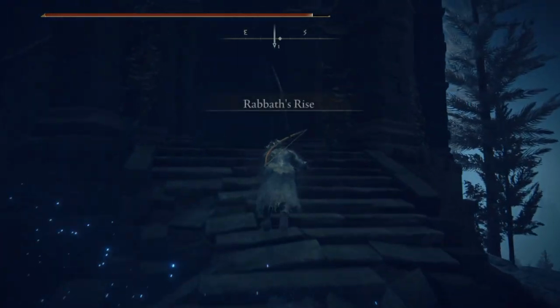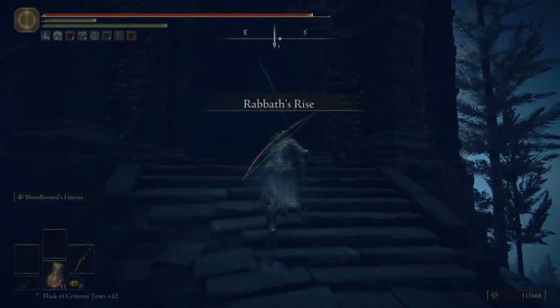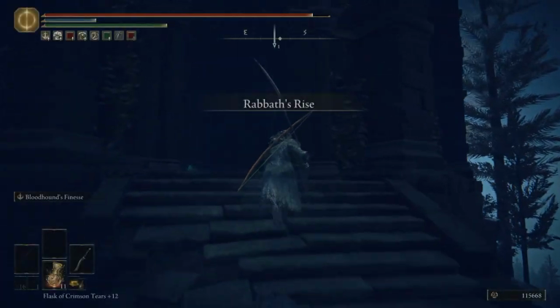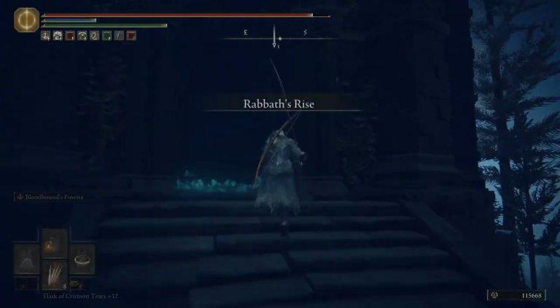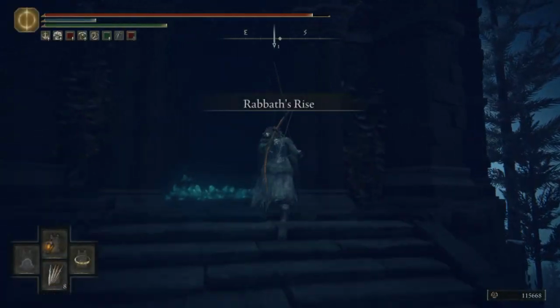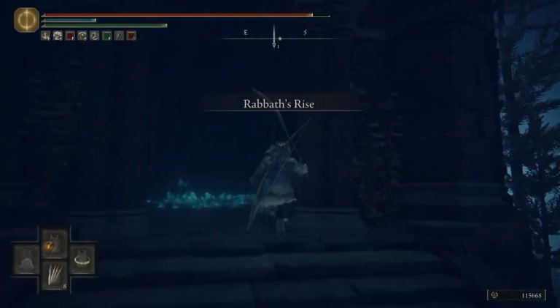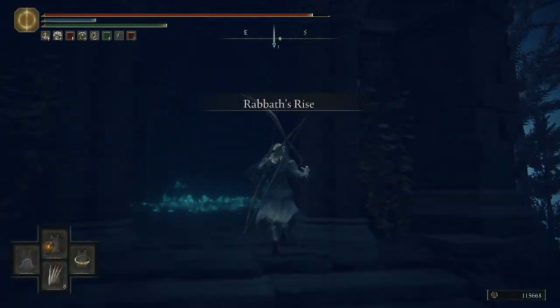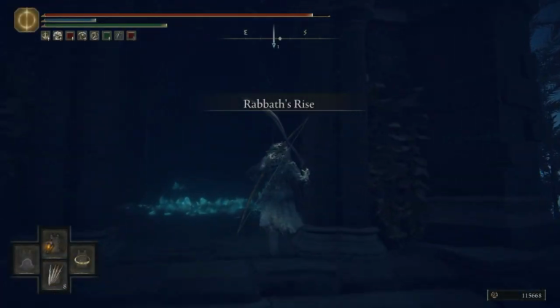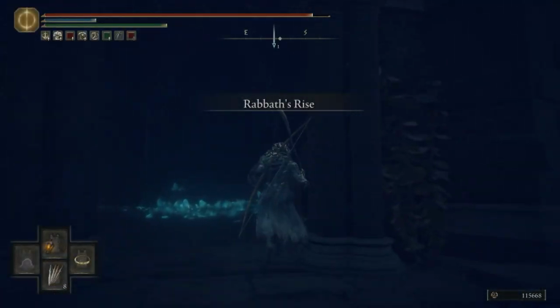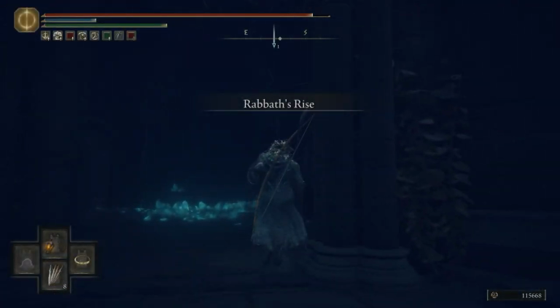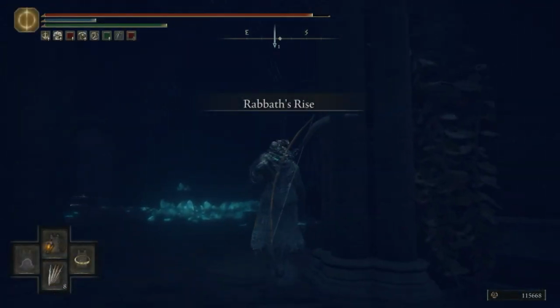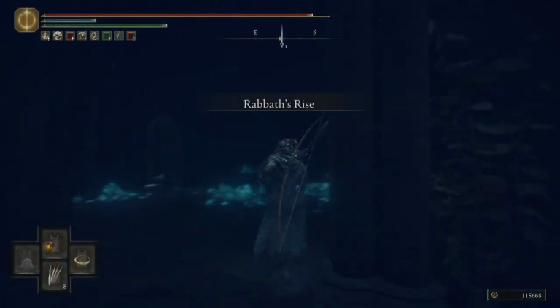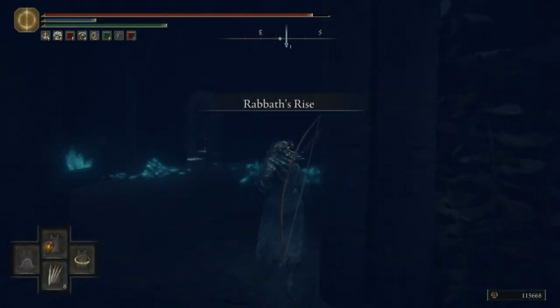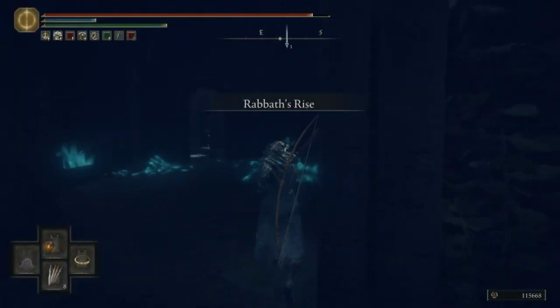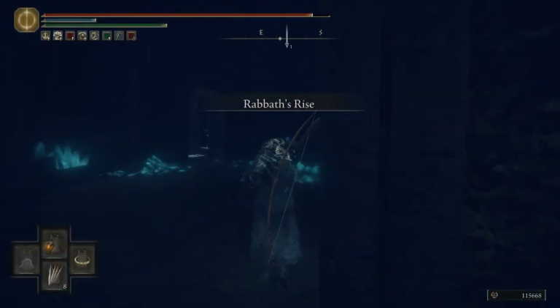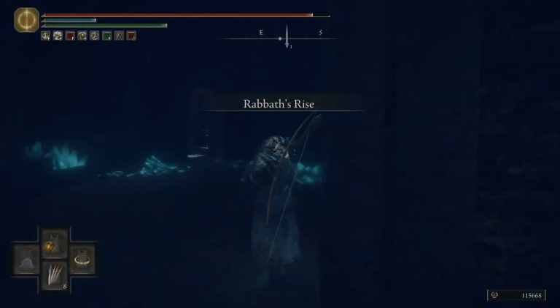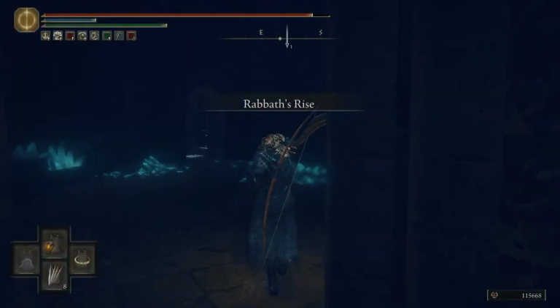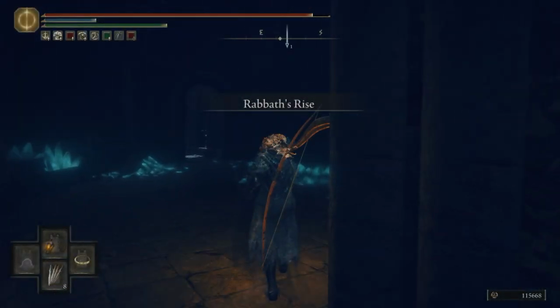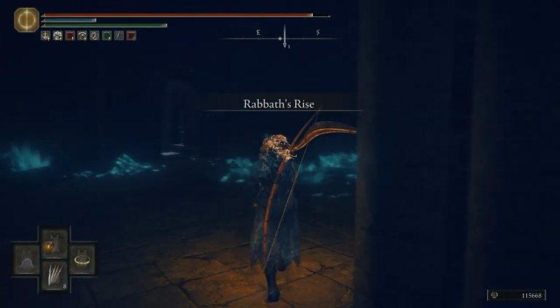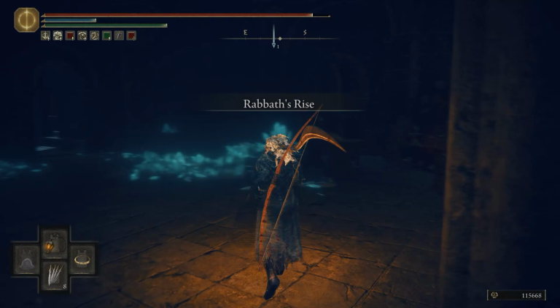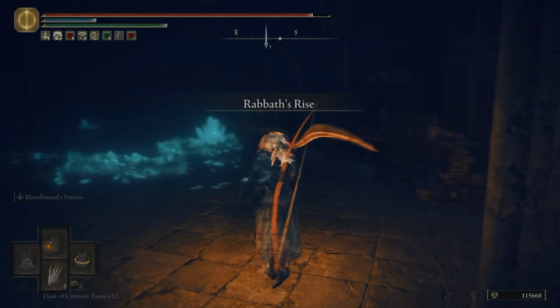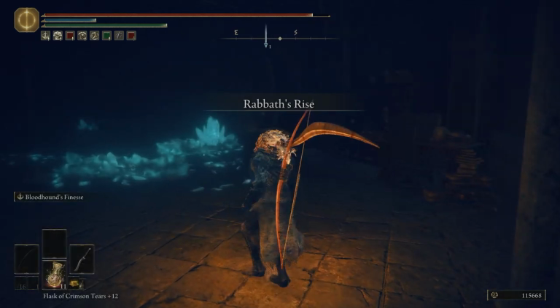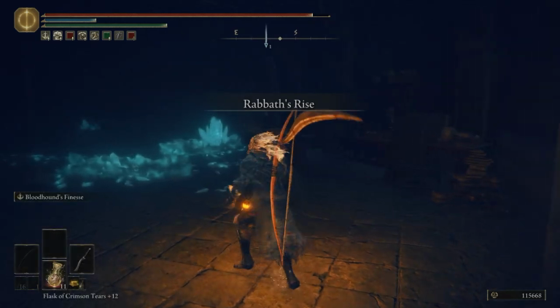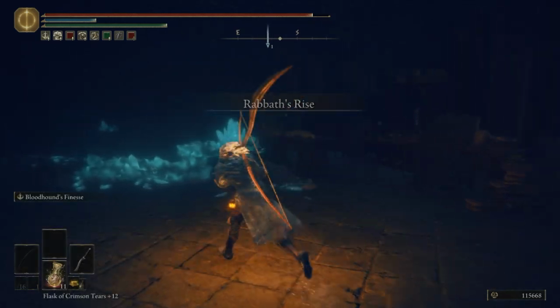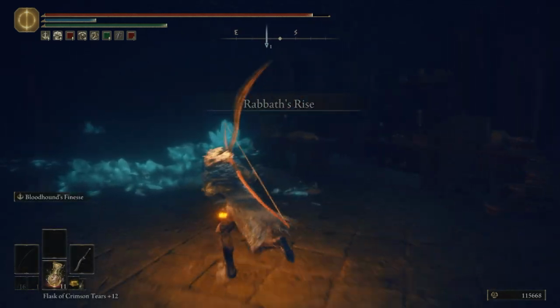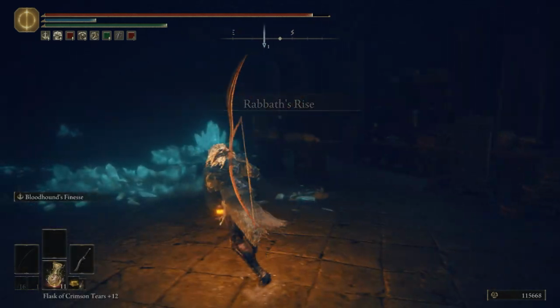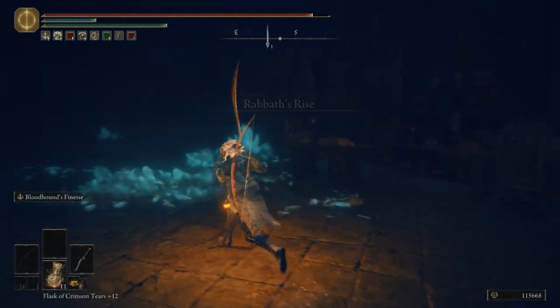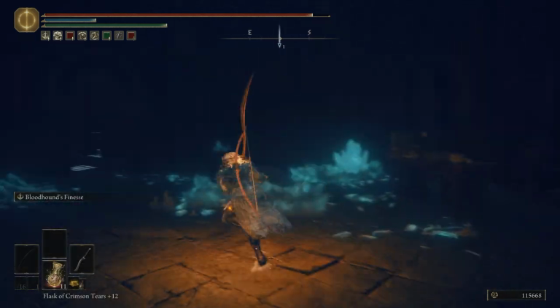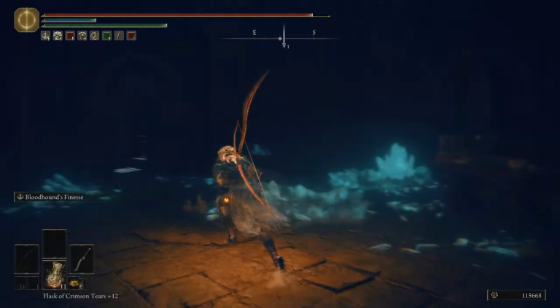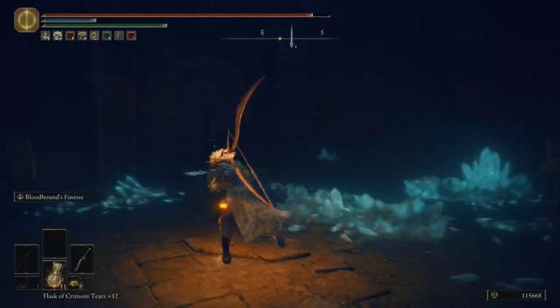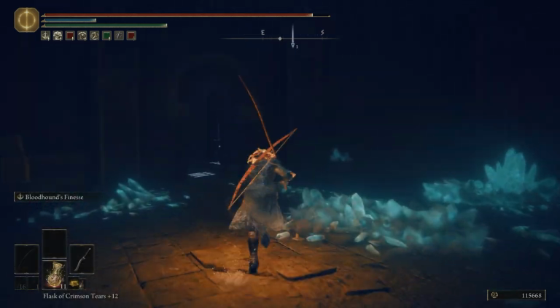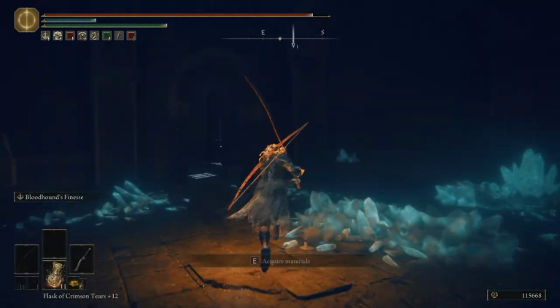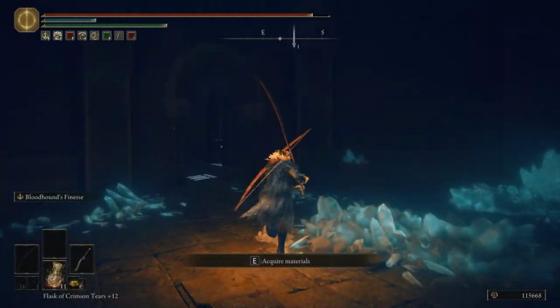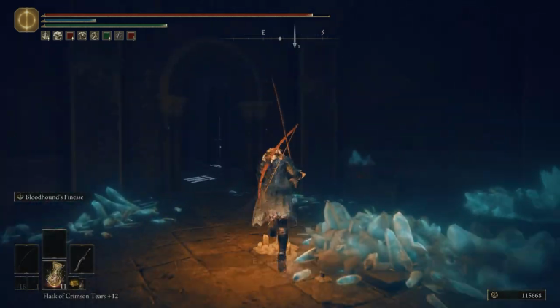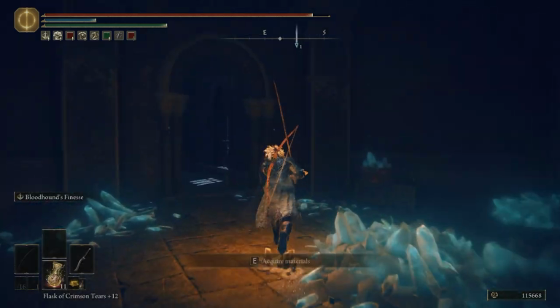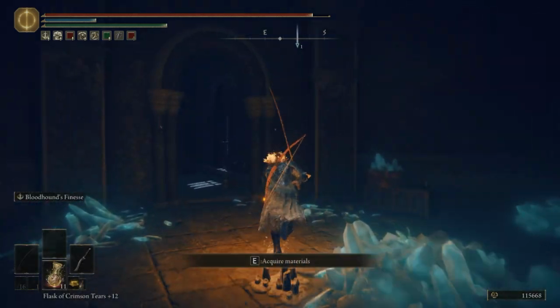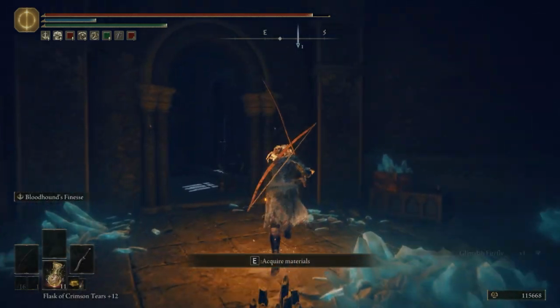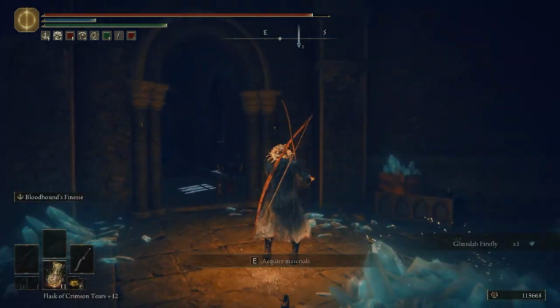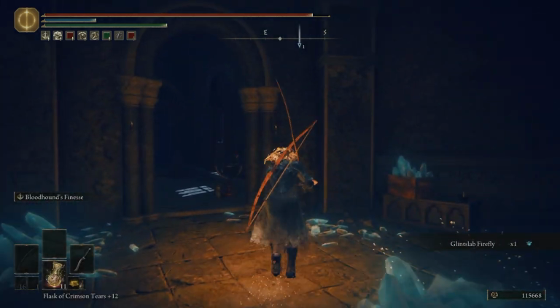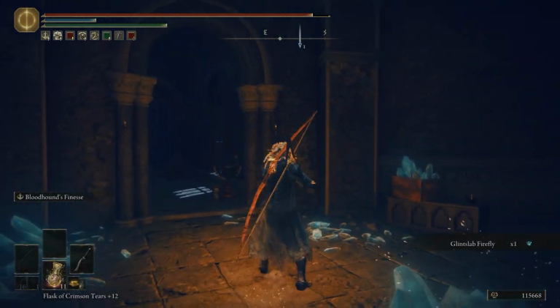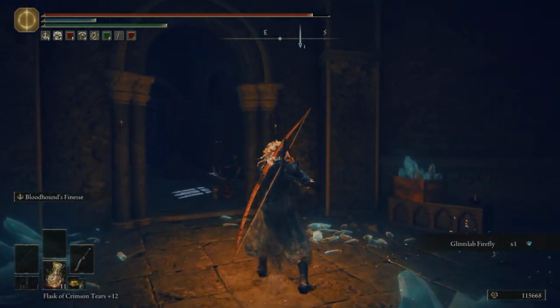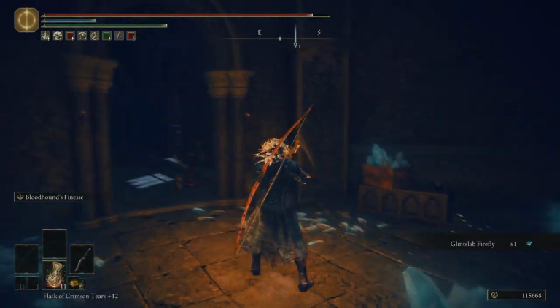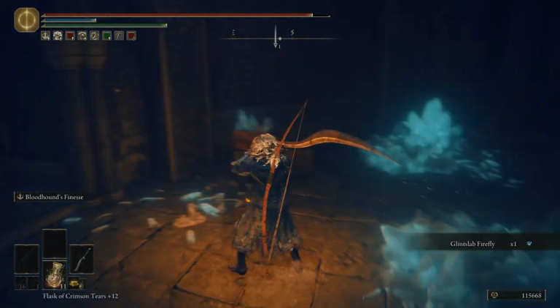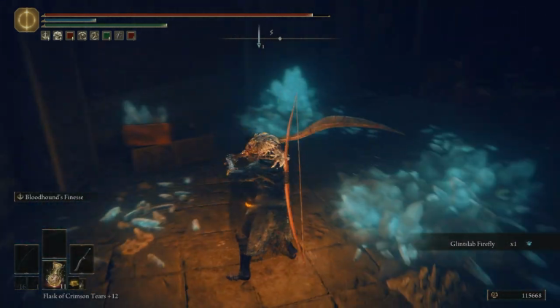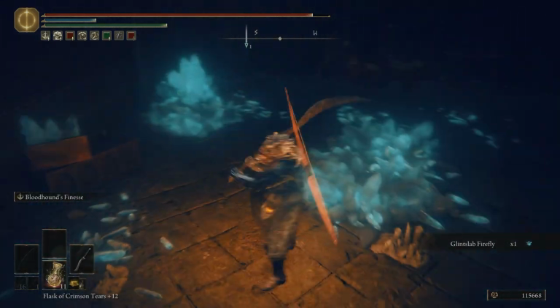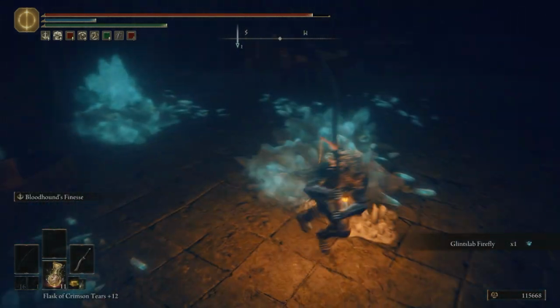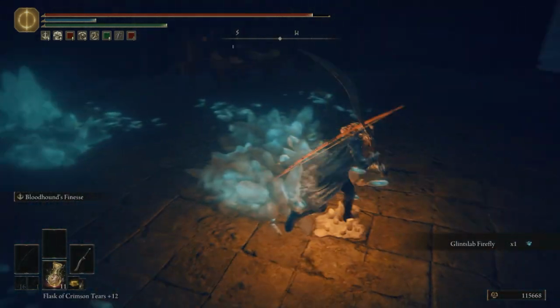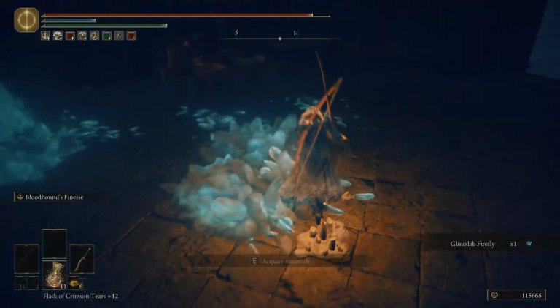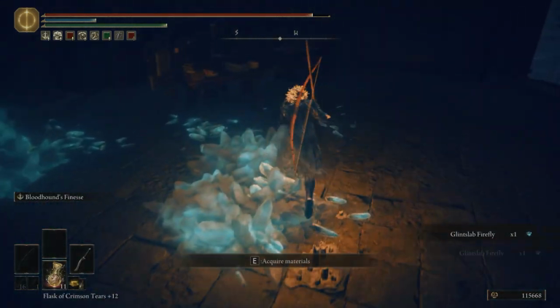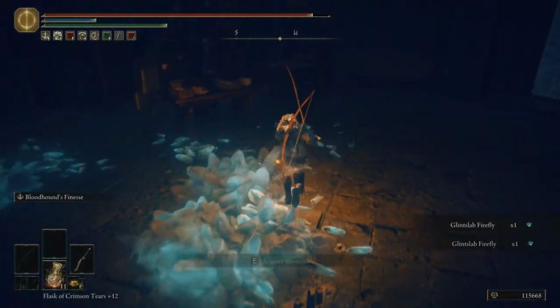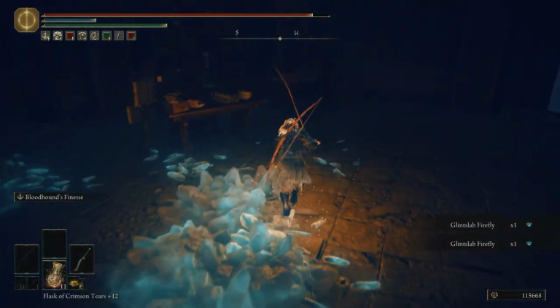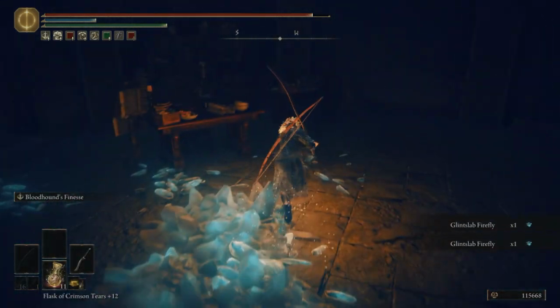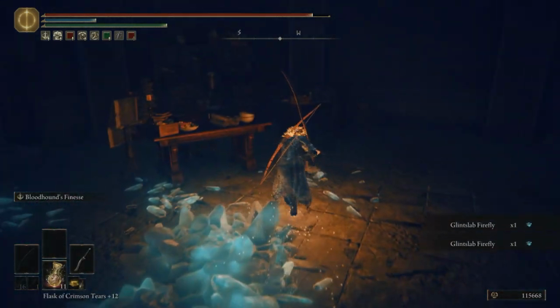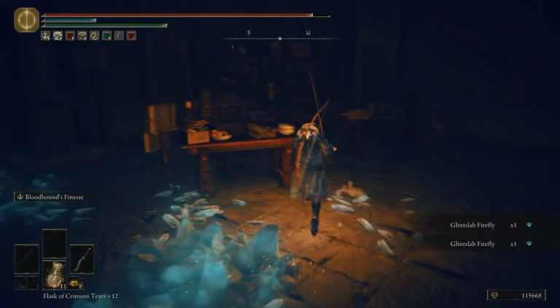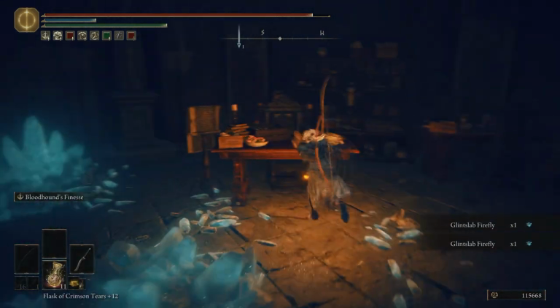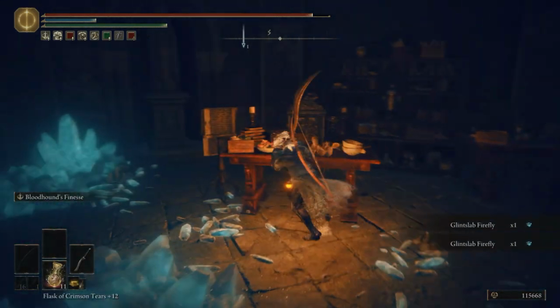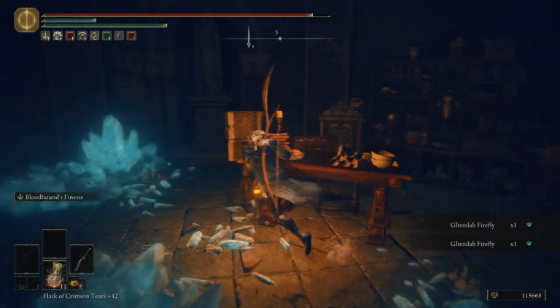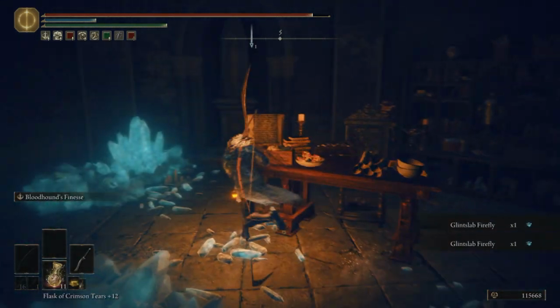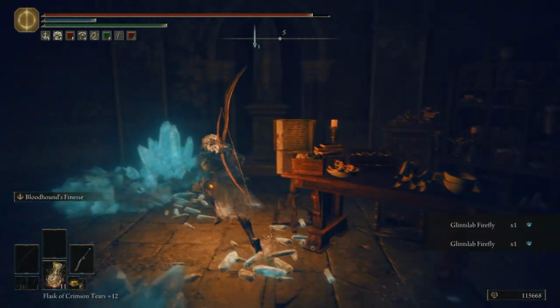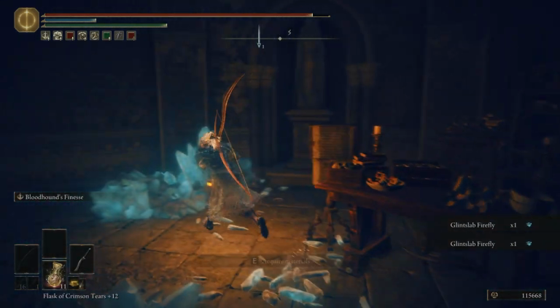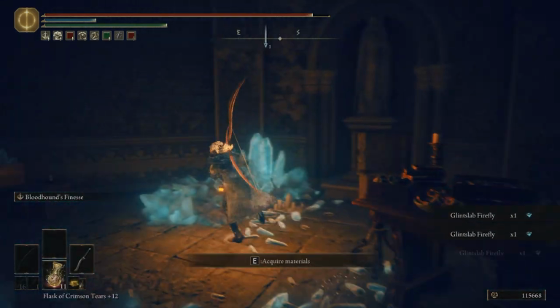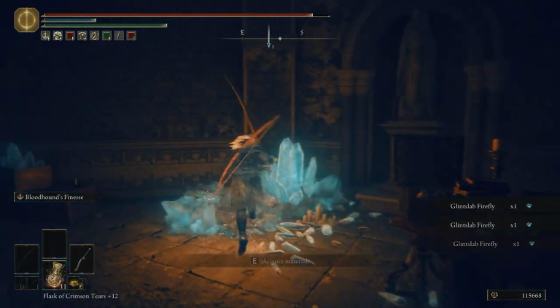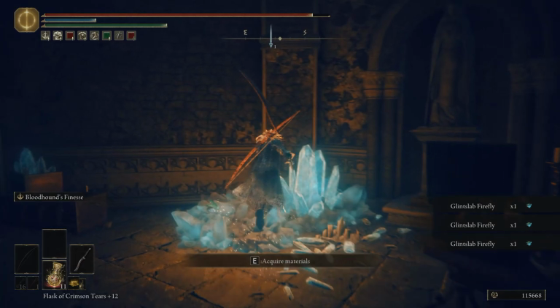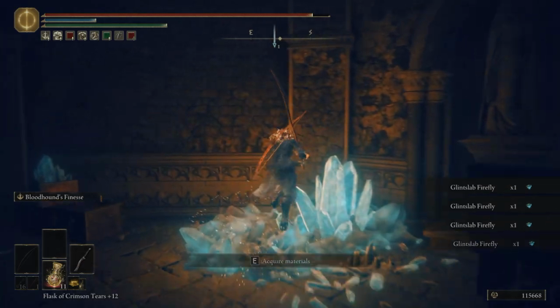To reach the top of the tower, you need to activate a spirit spring, destroying a stack of stones that can be found behind a secret wall.